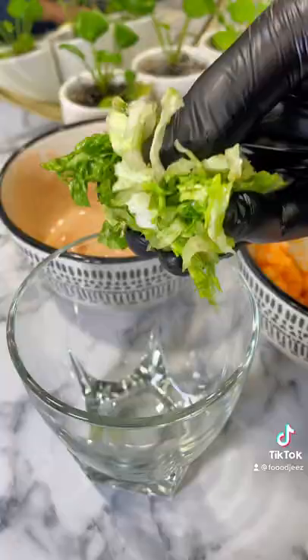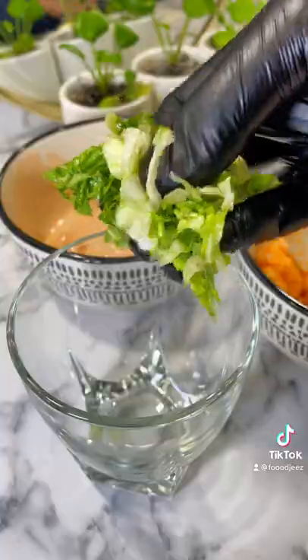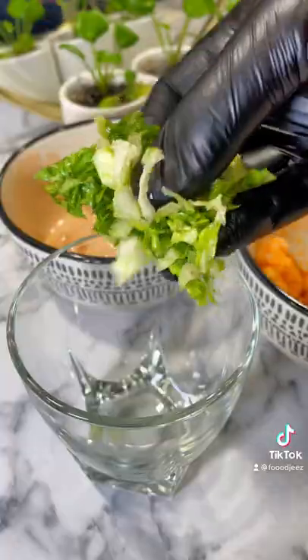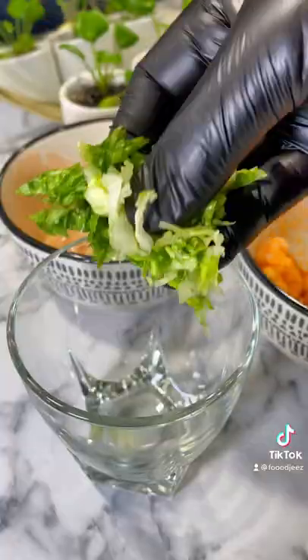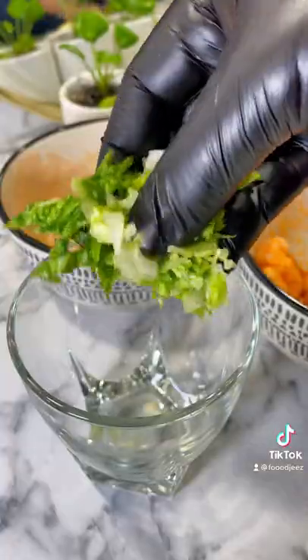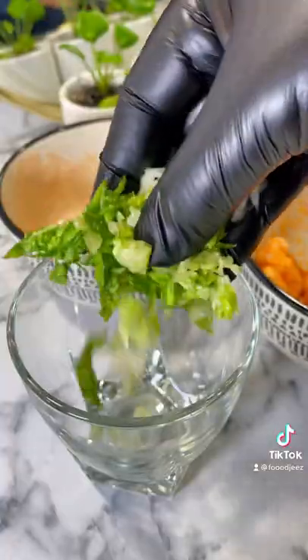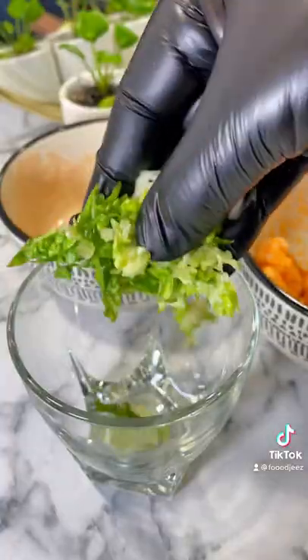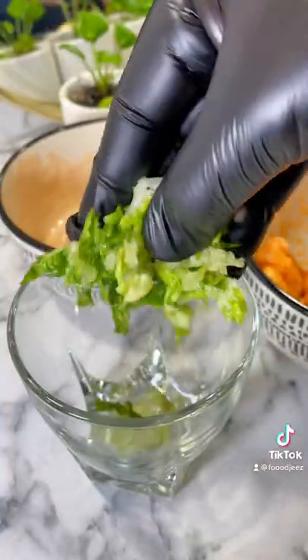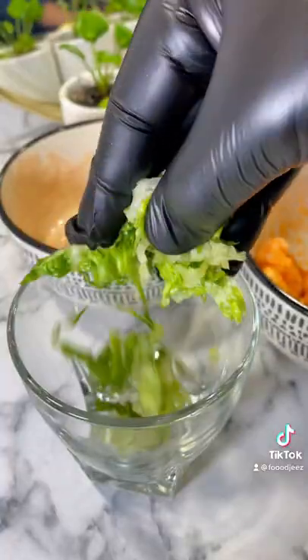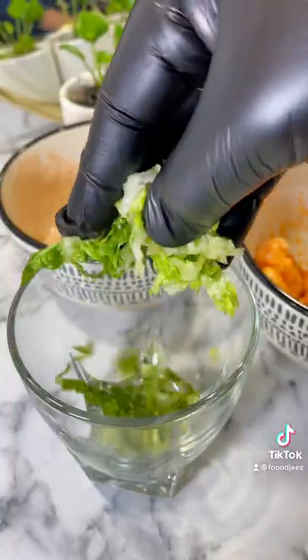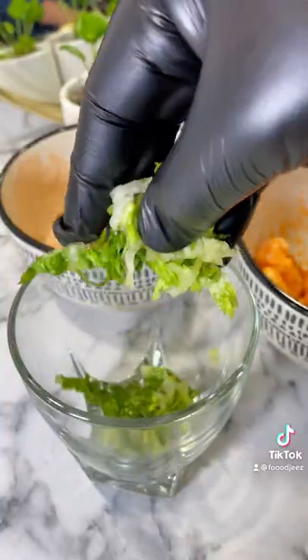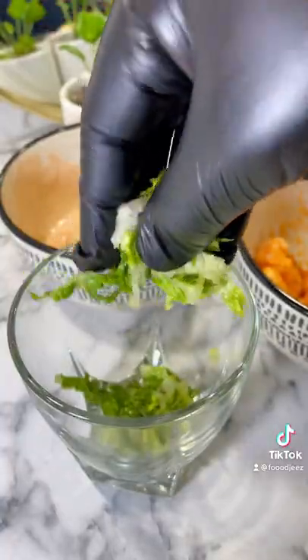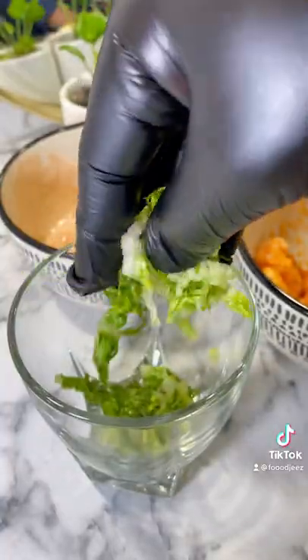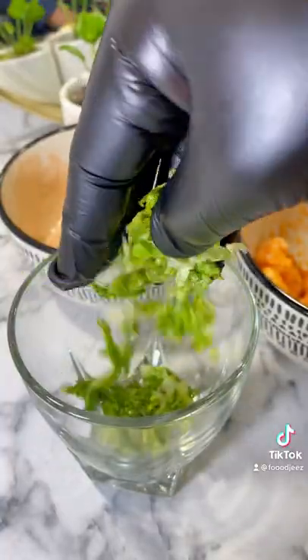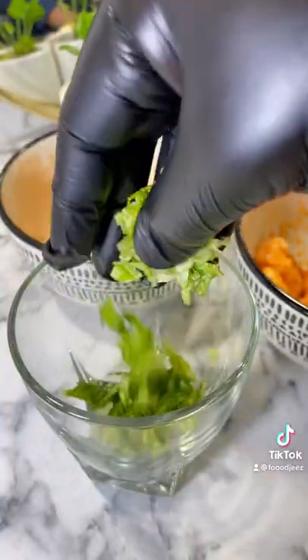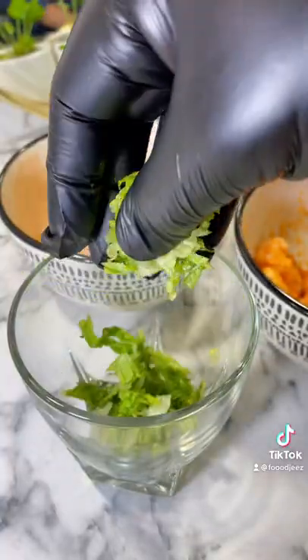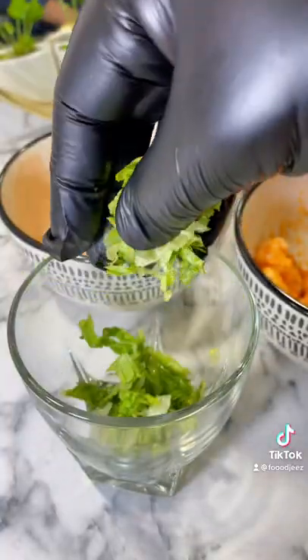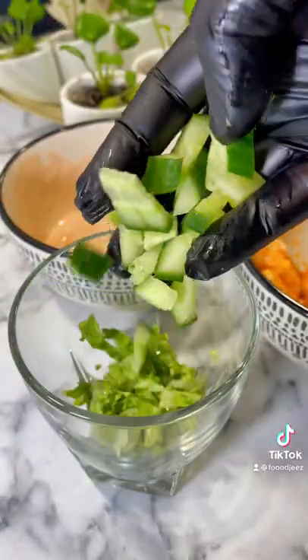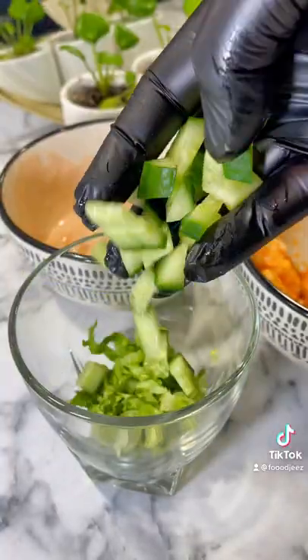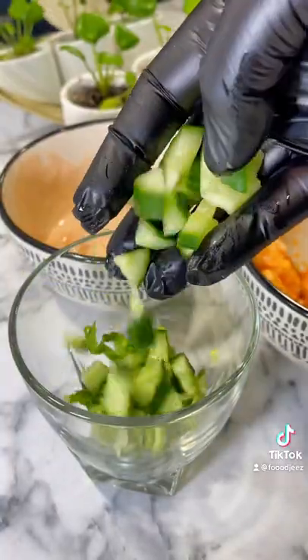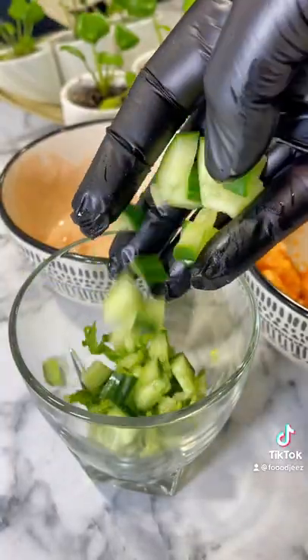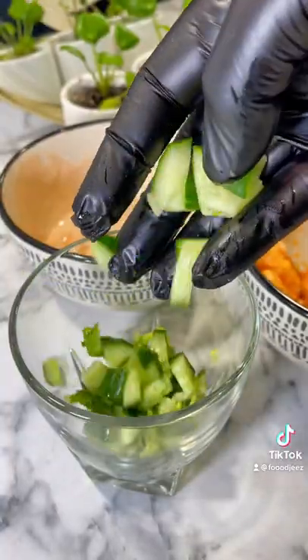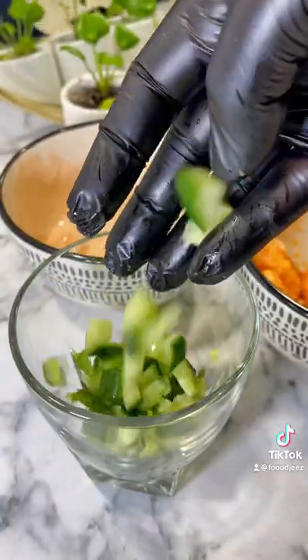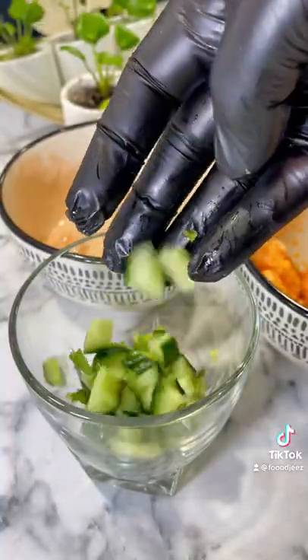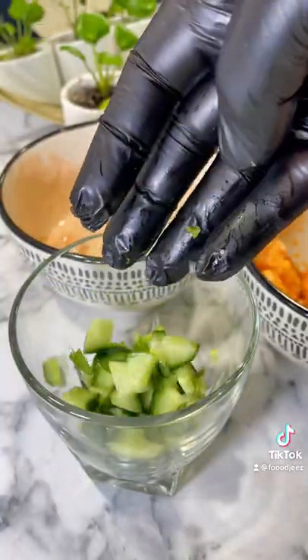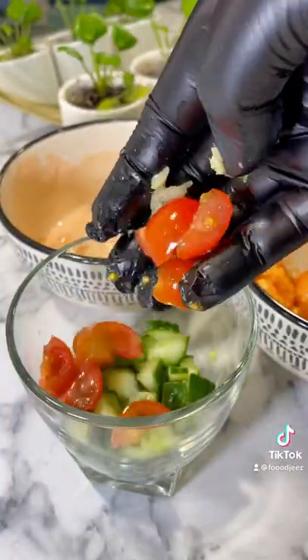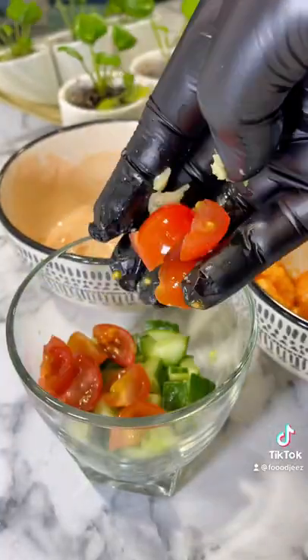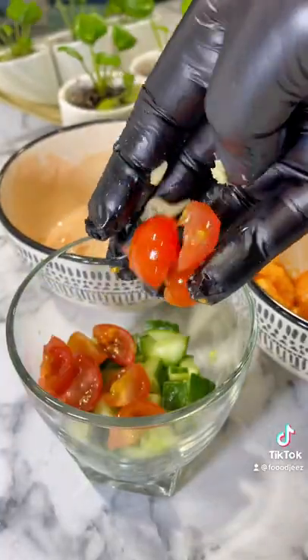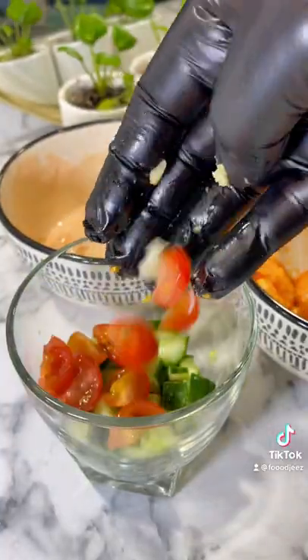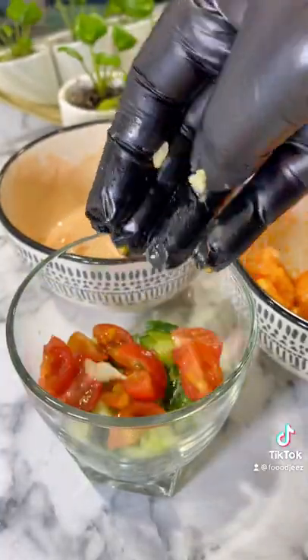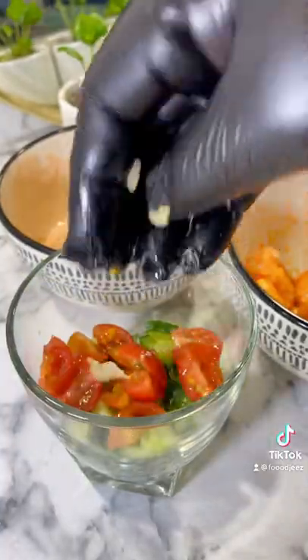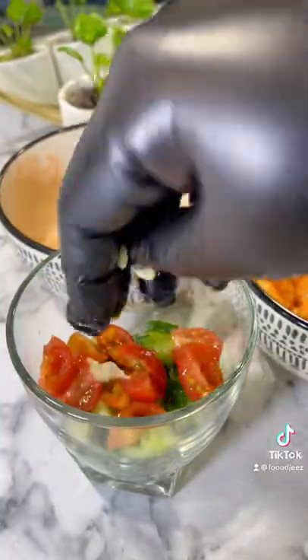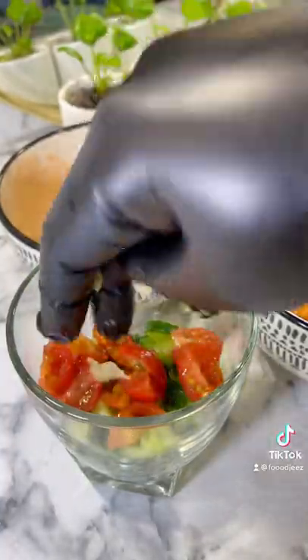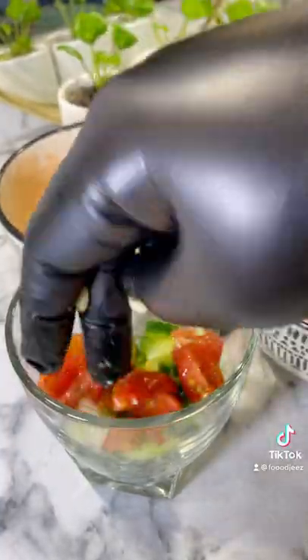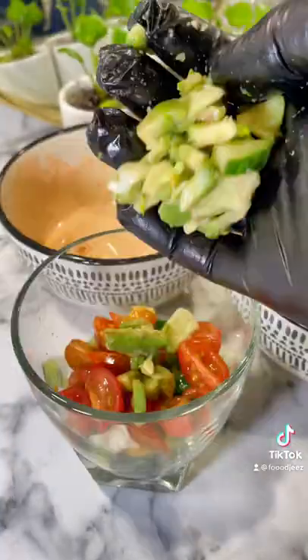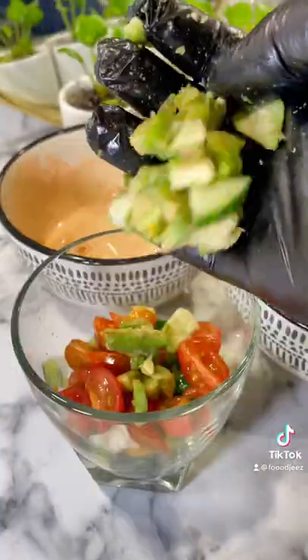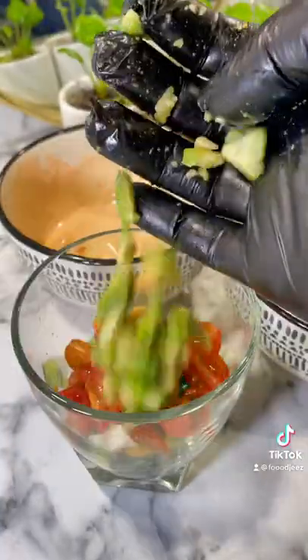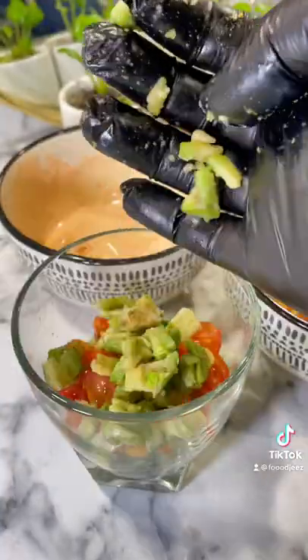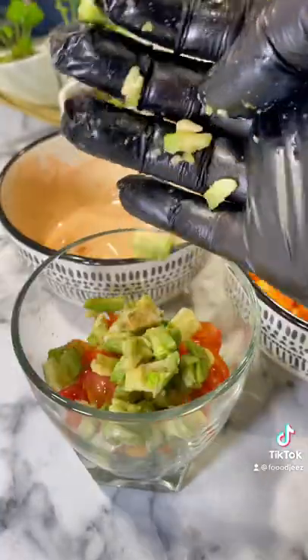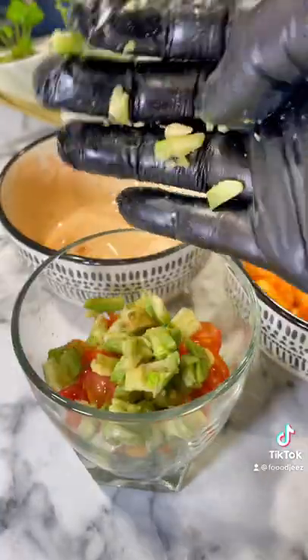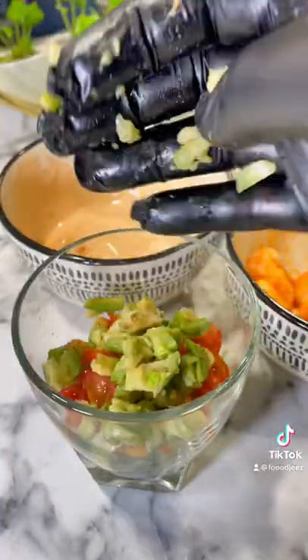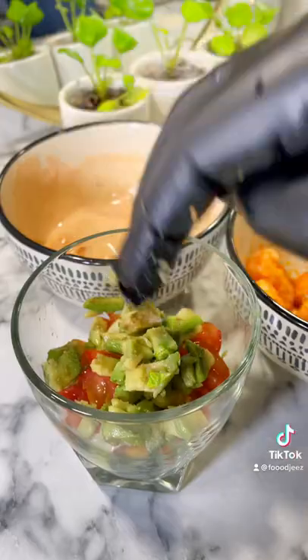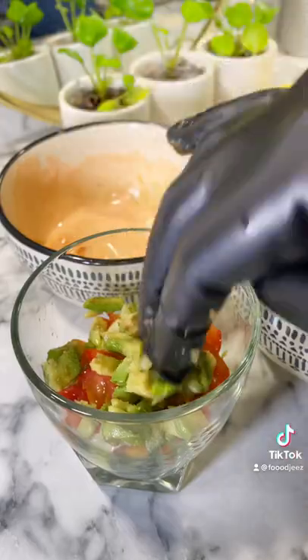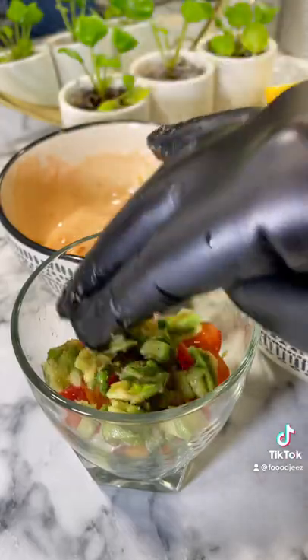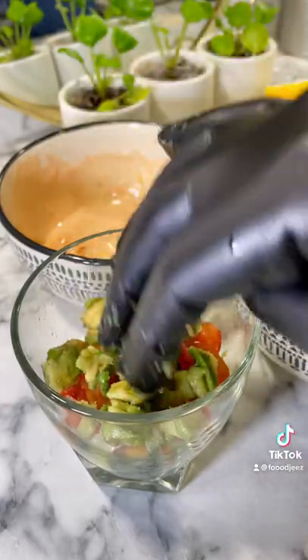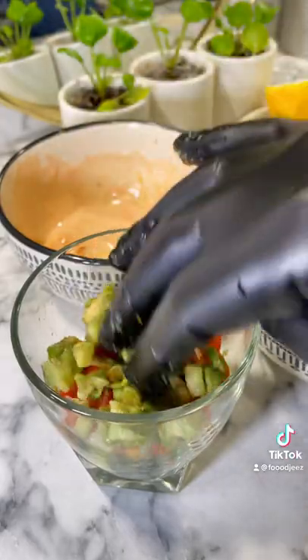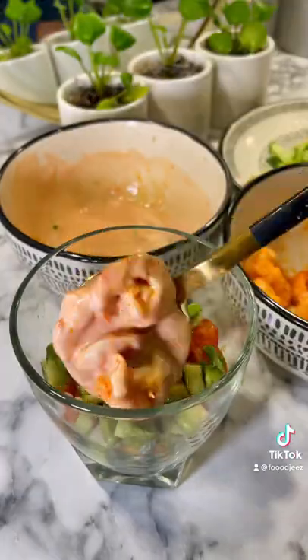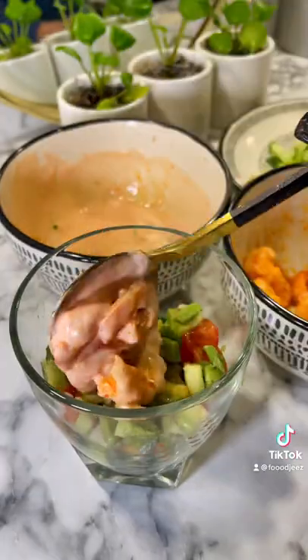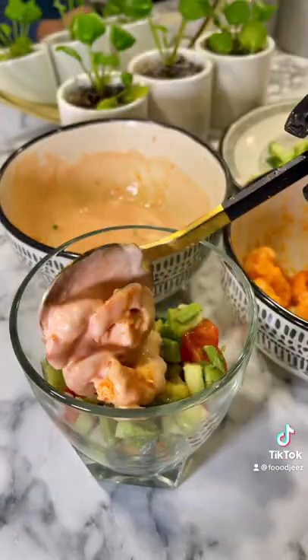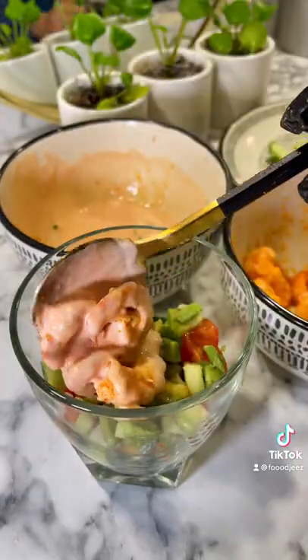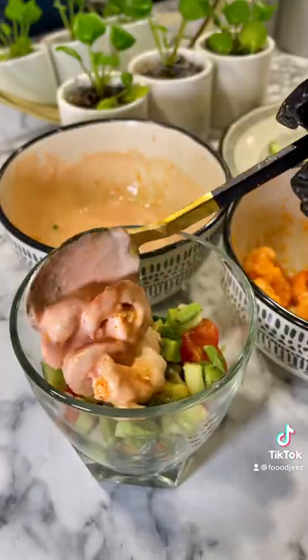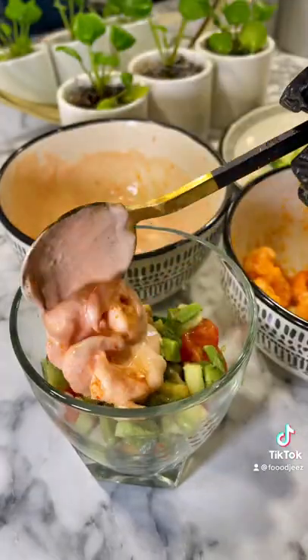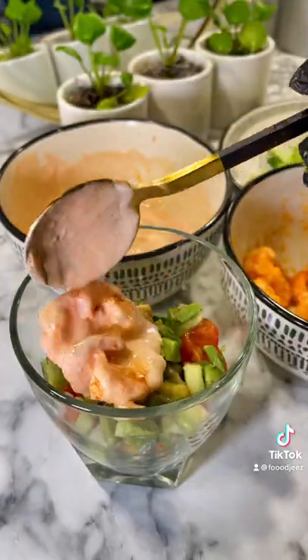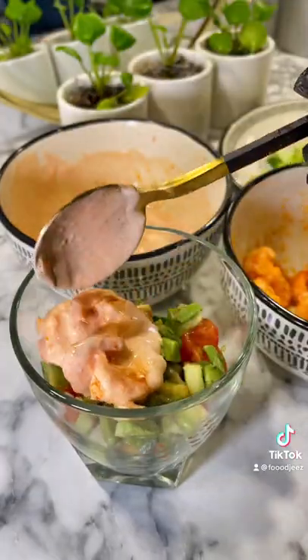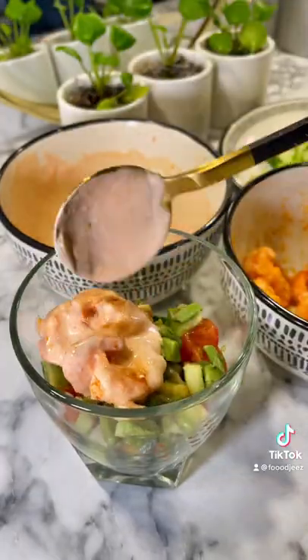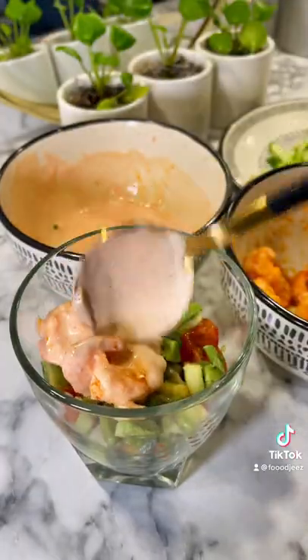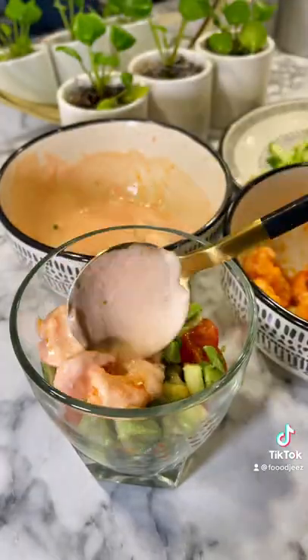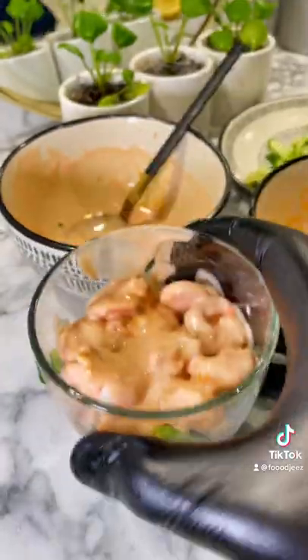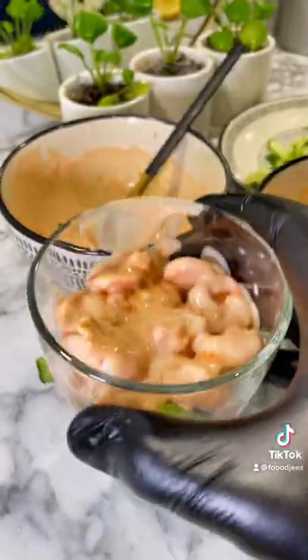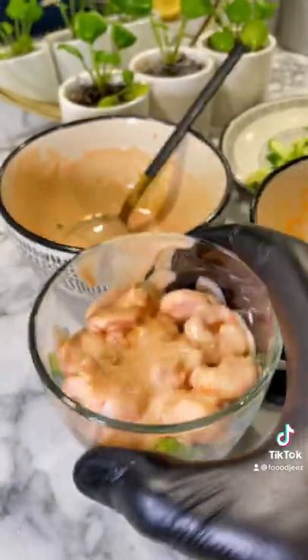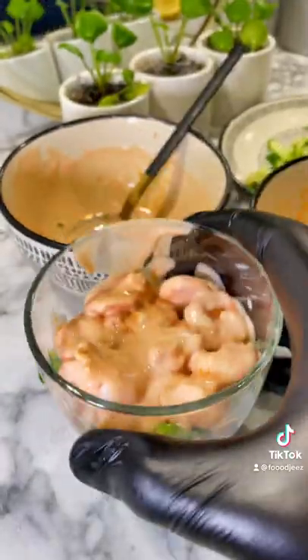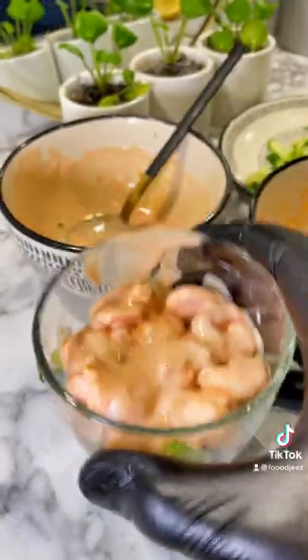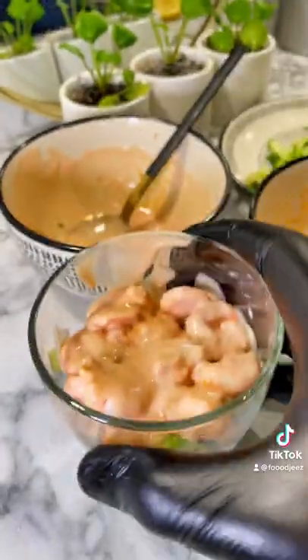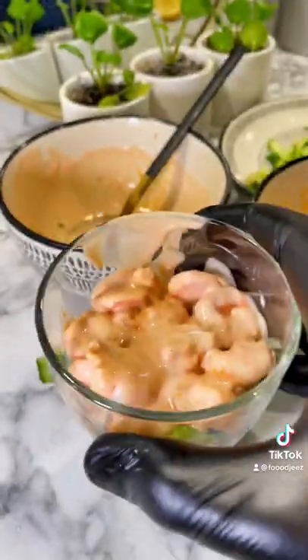First we add some lettuce, cucumber, tomato, avocado, add the prawns.